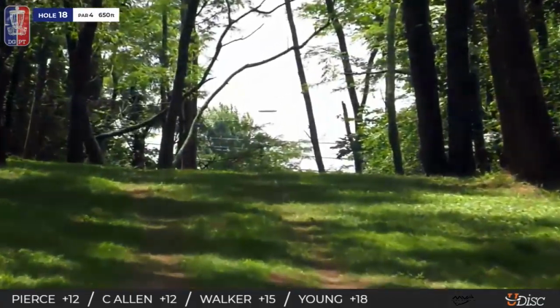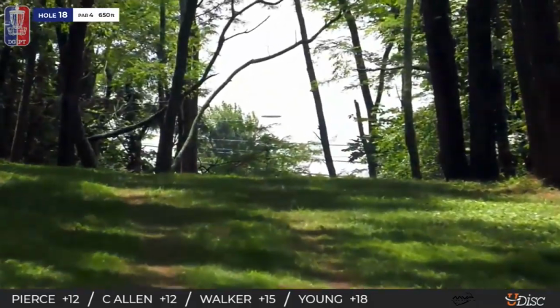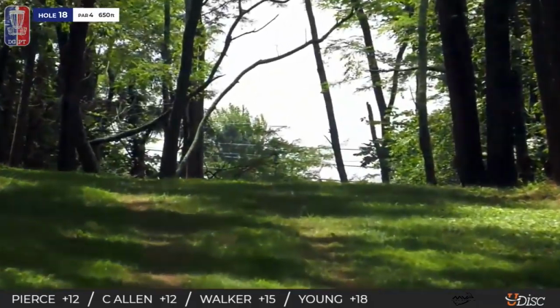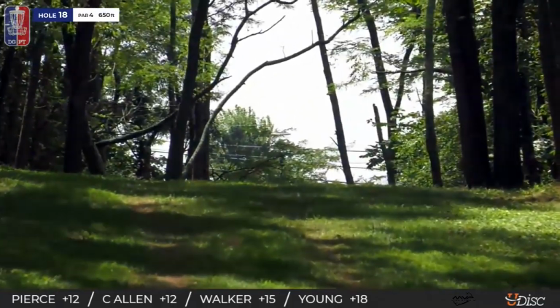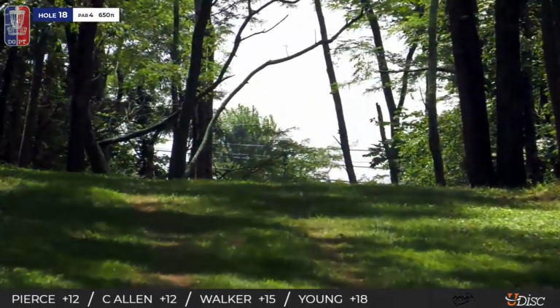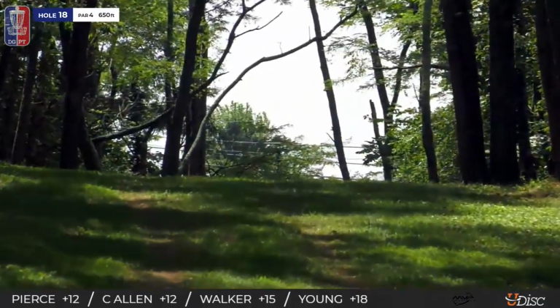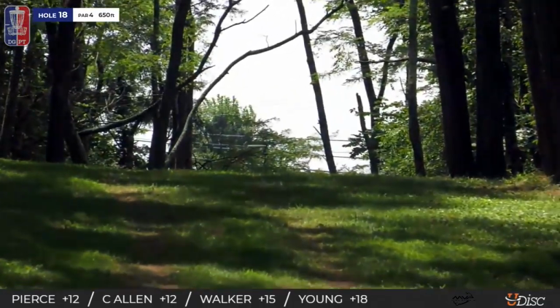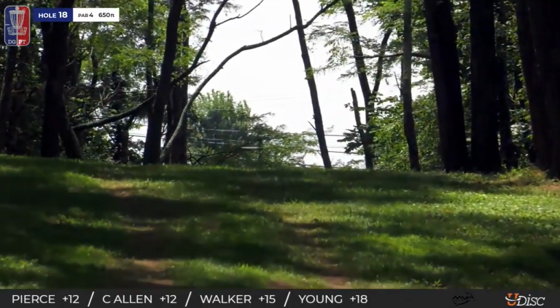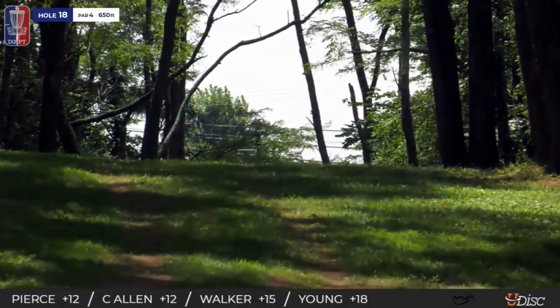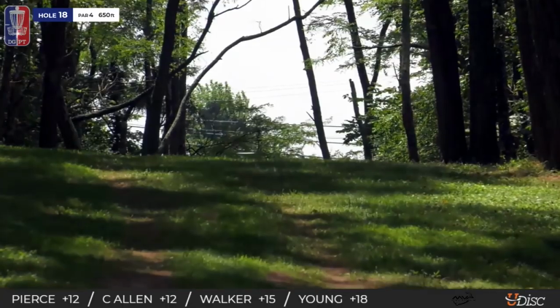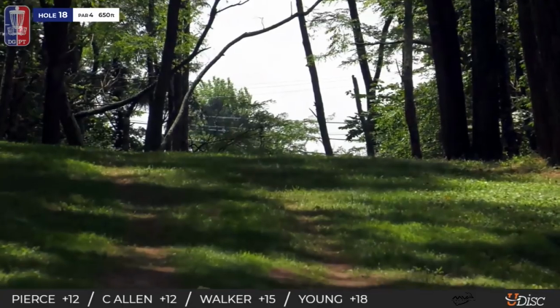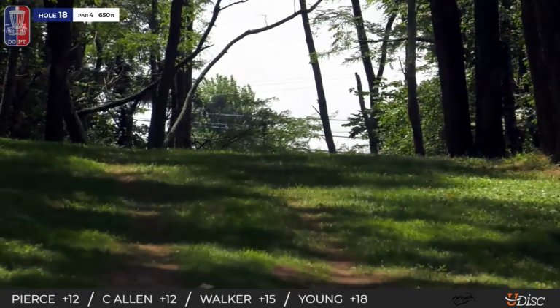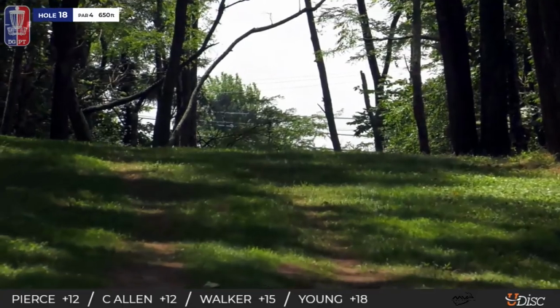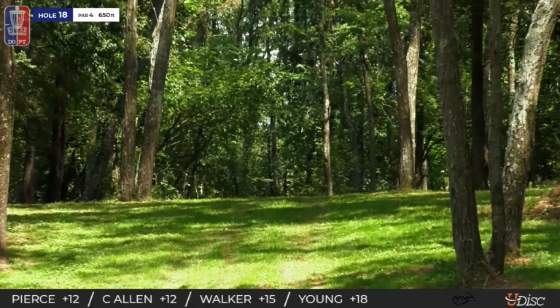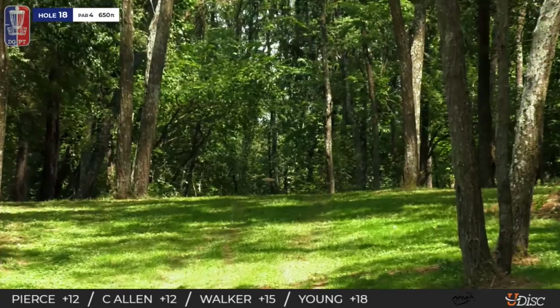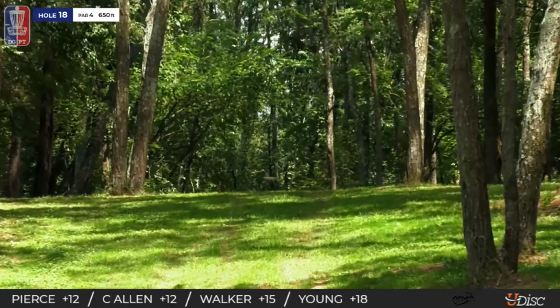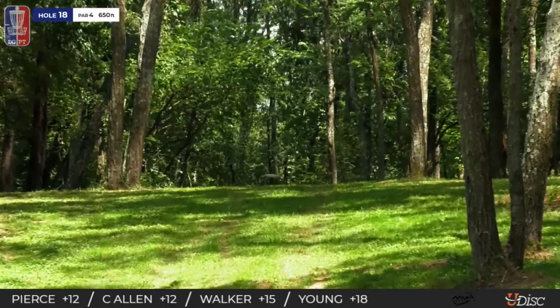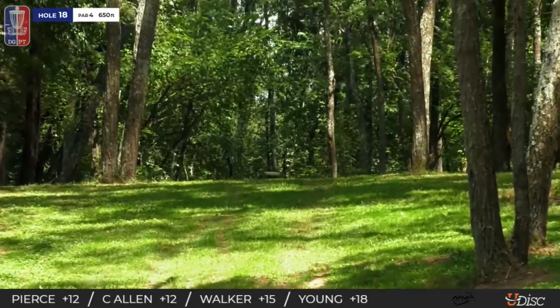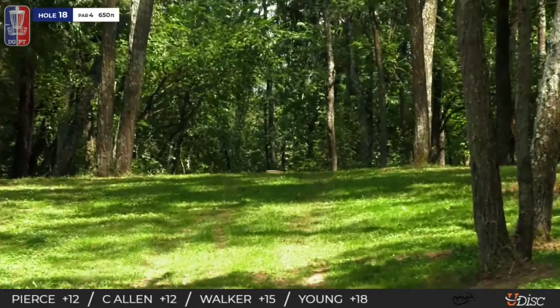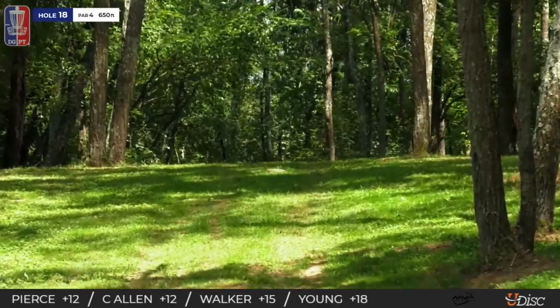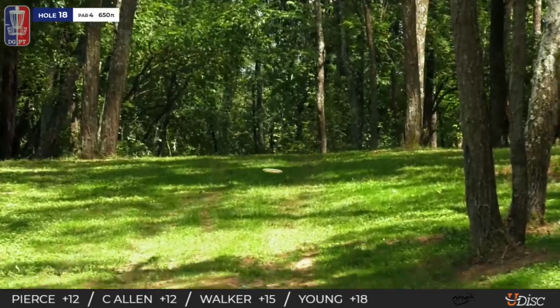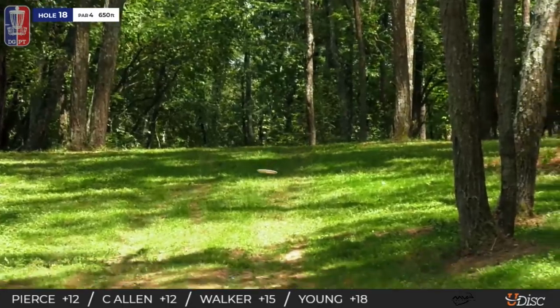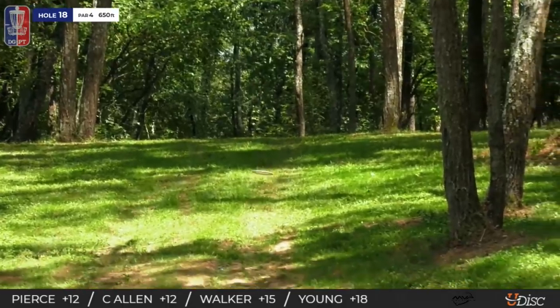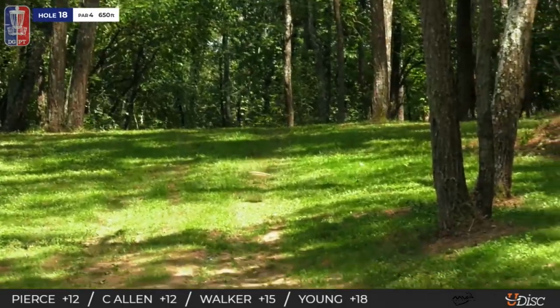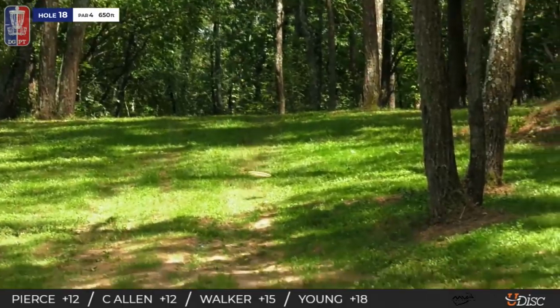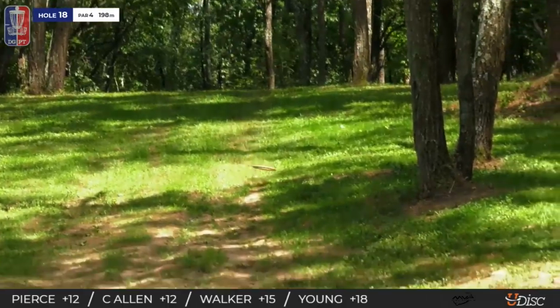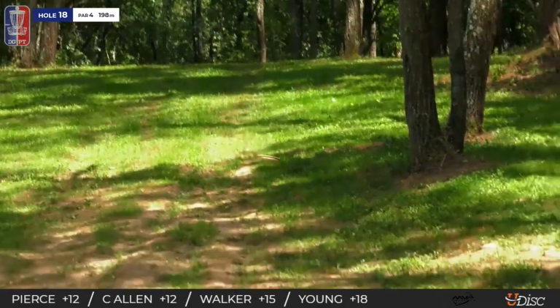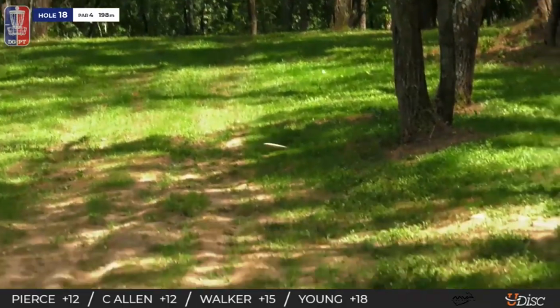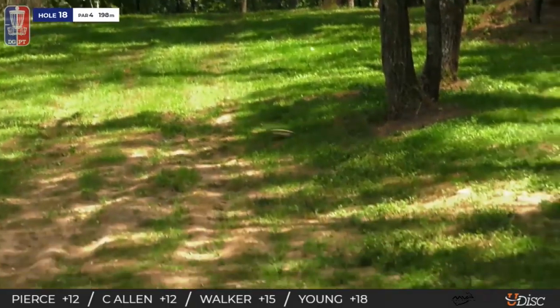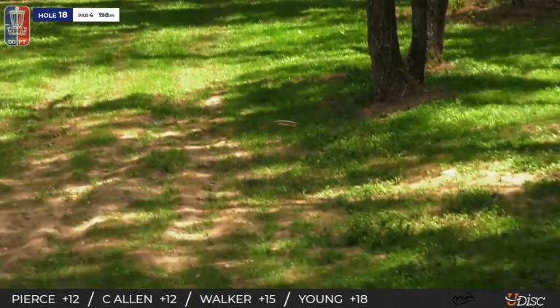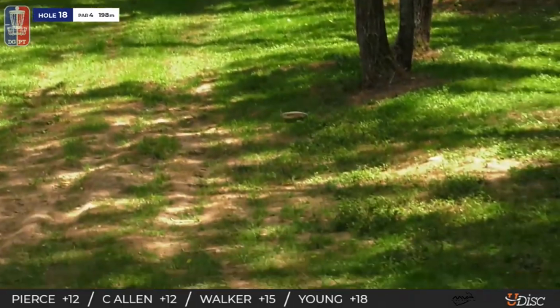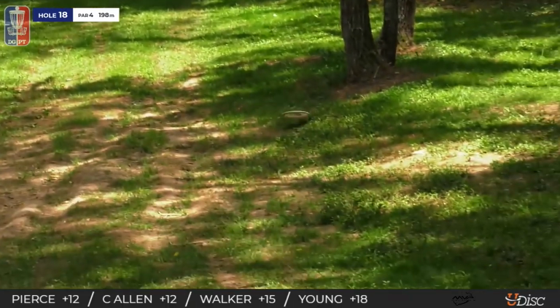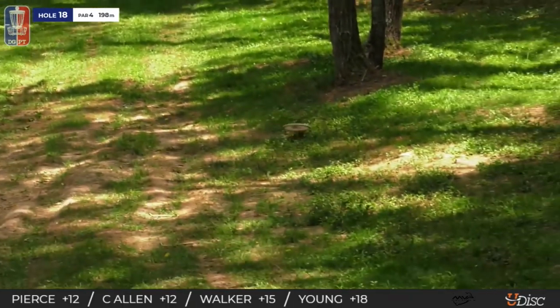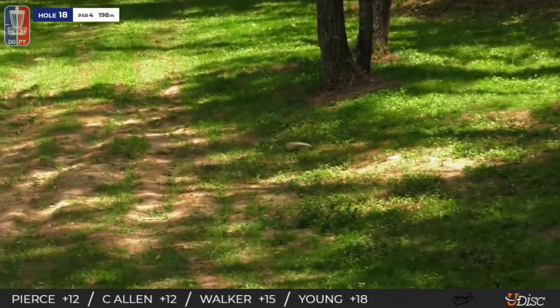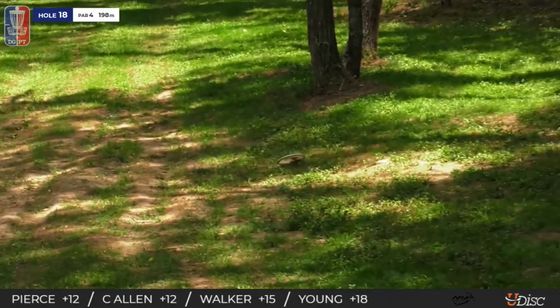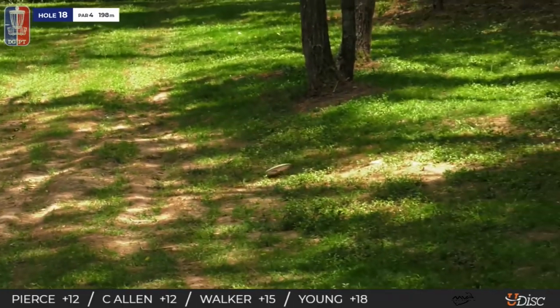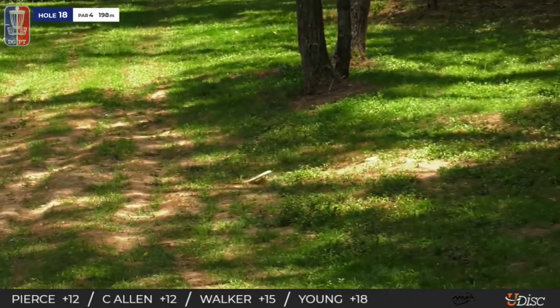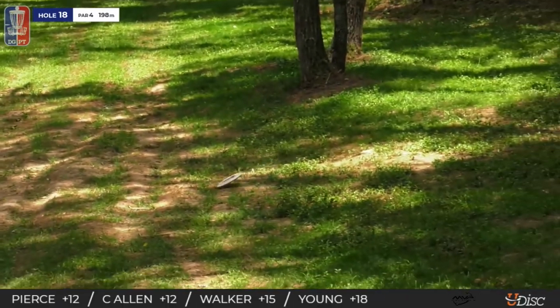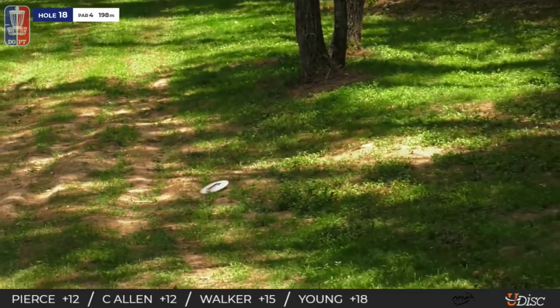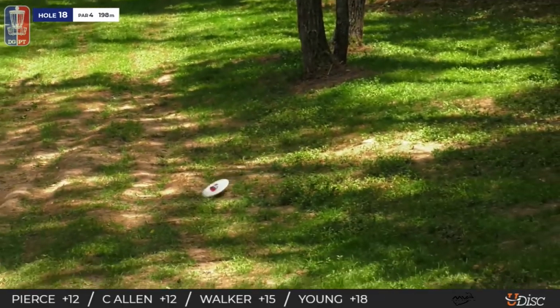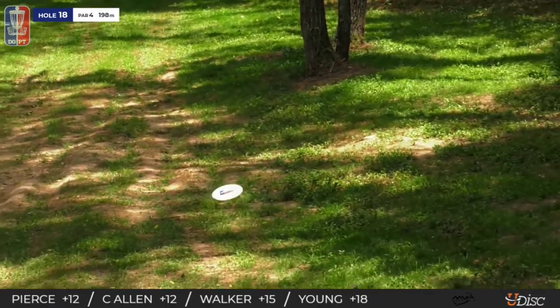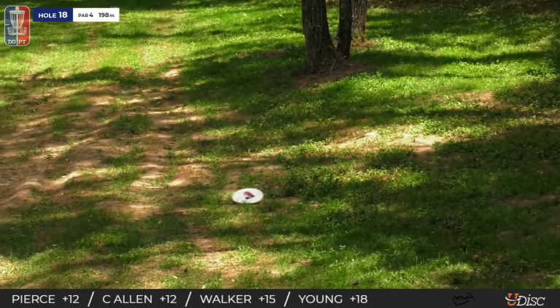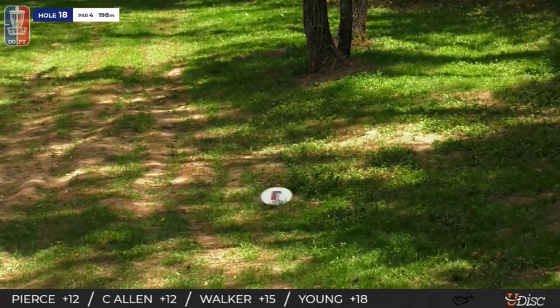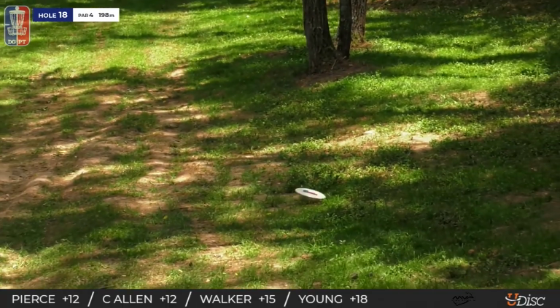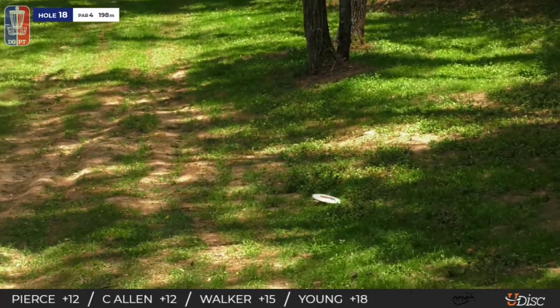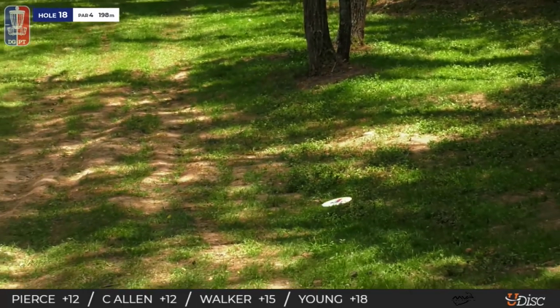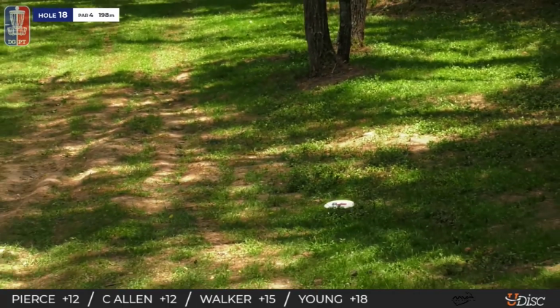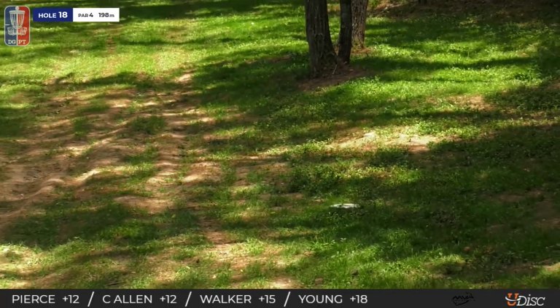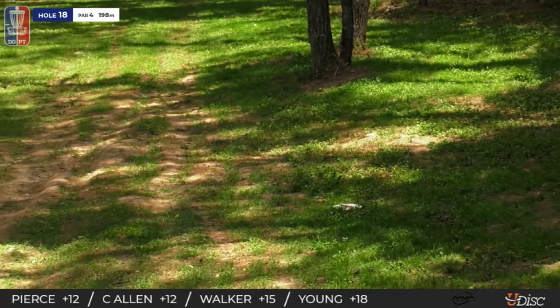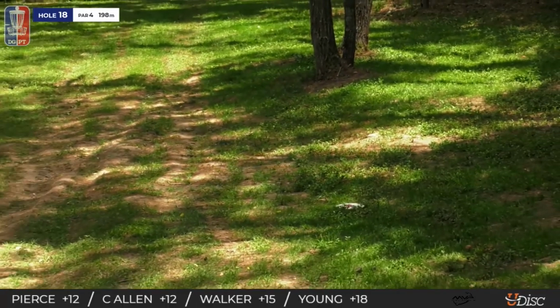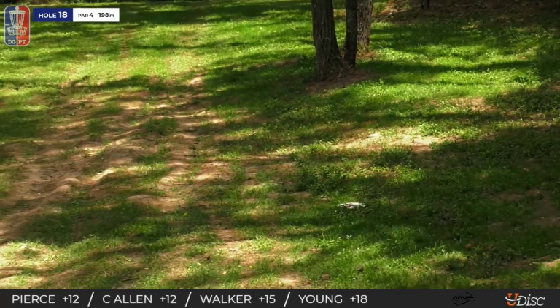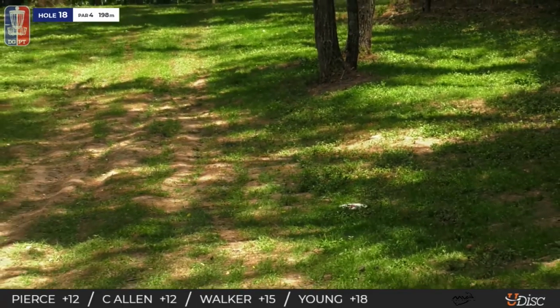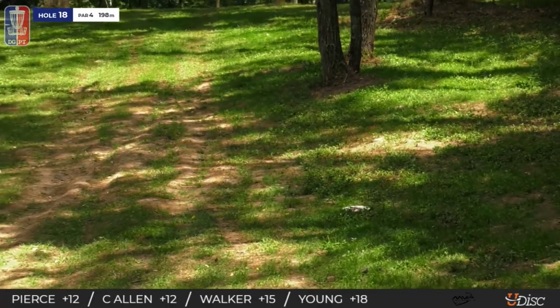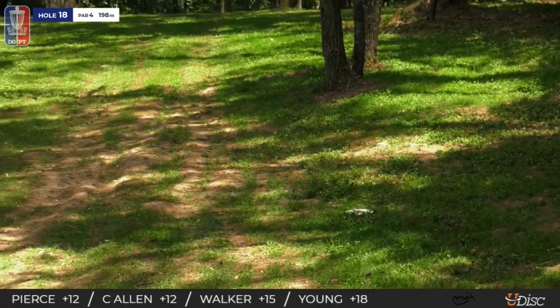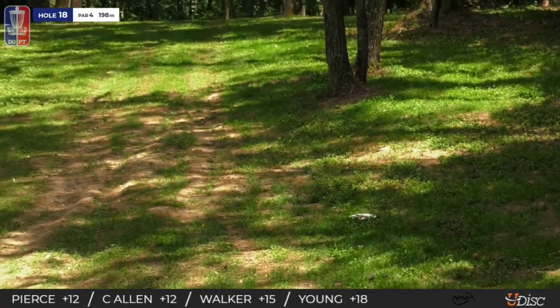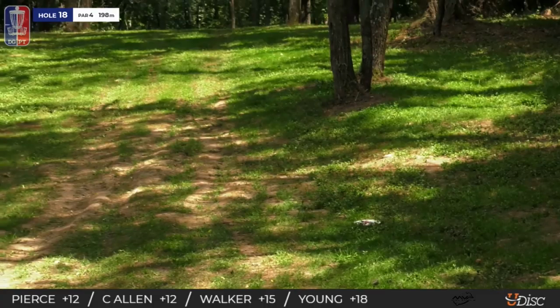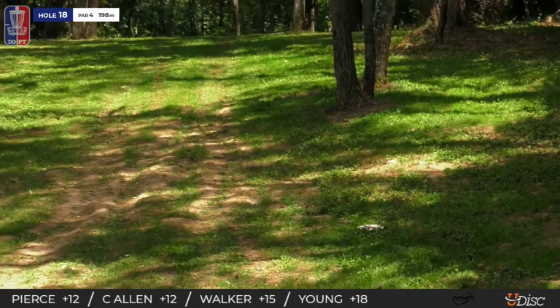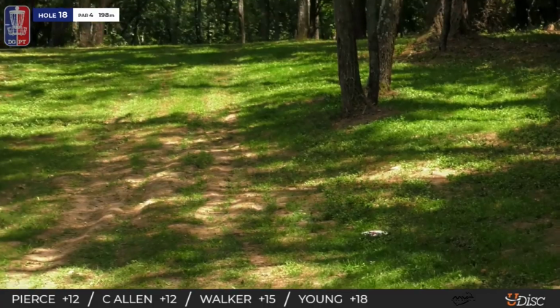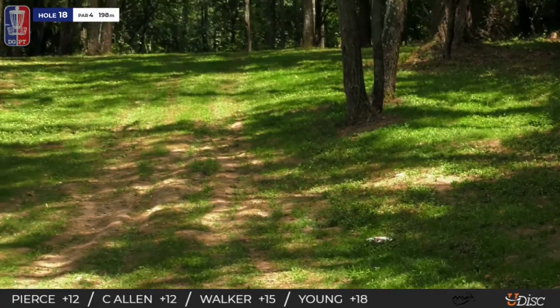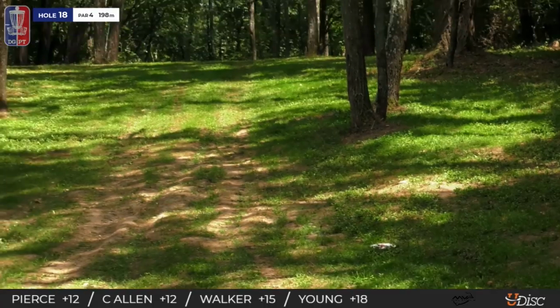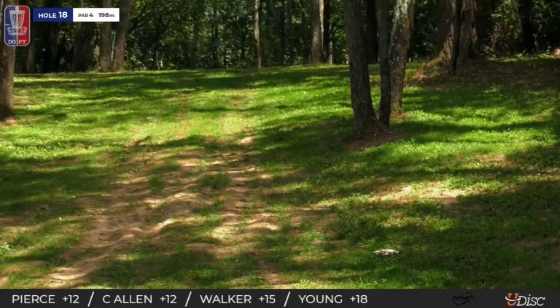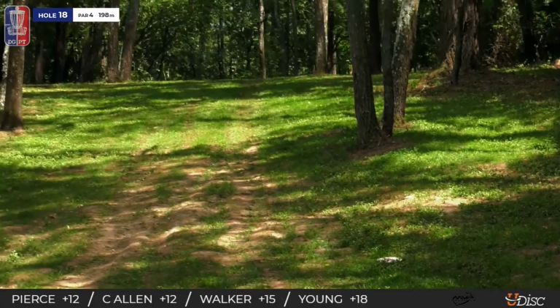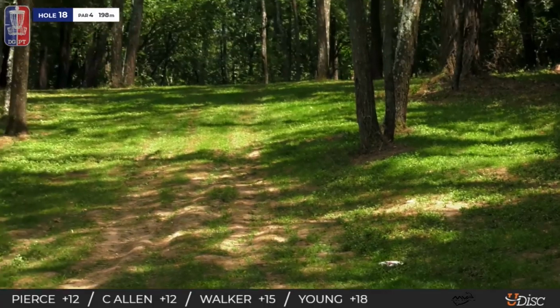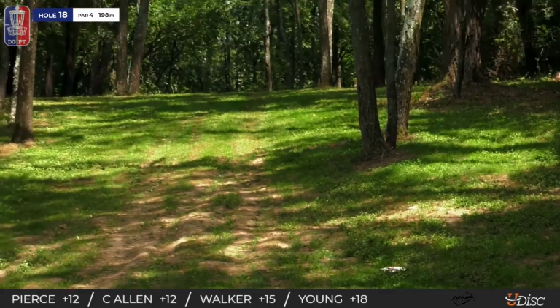And look at this shot from Walker! Yes! Wow, wow.